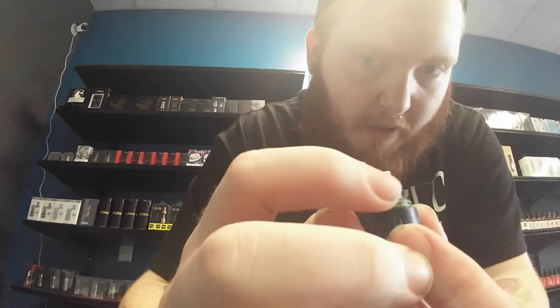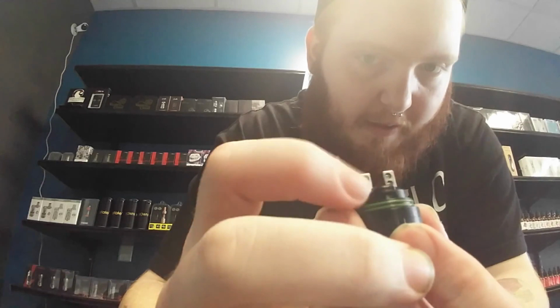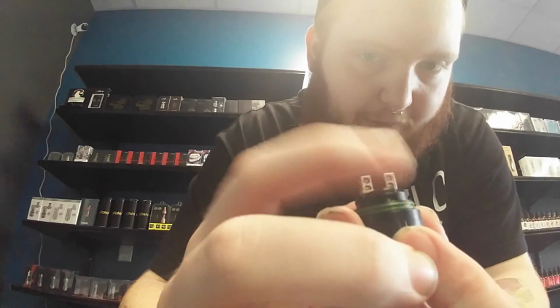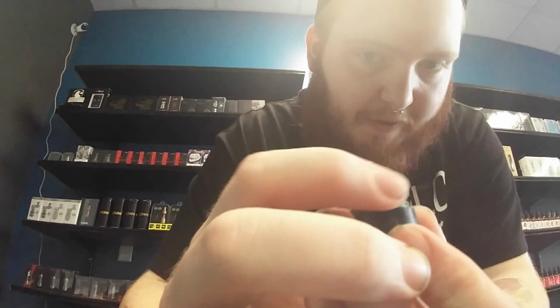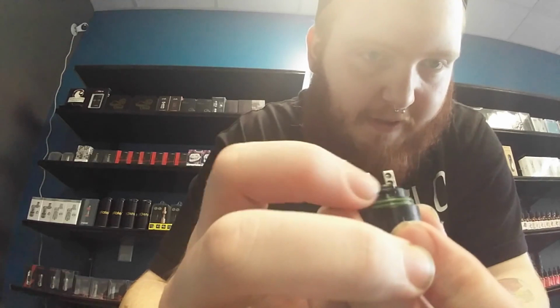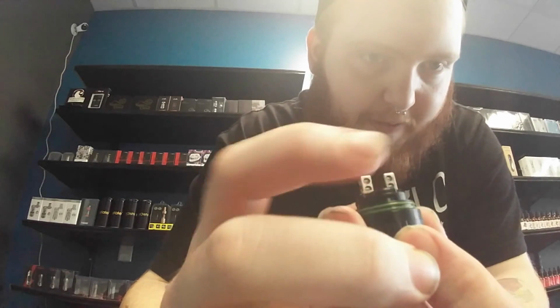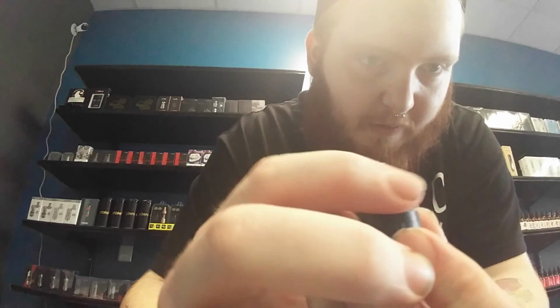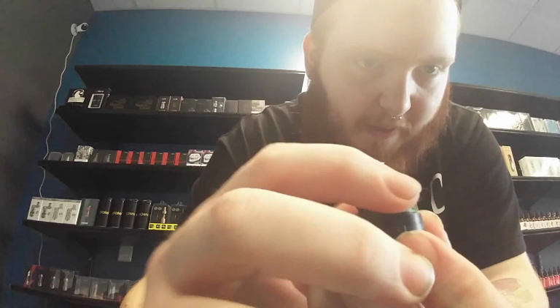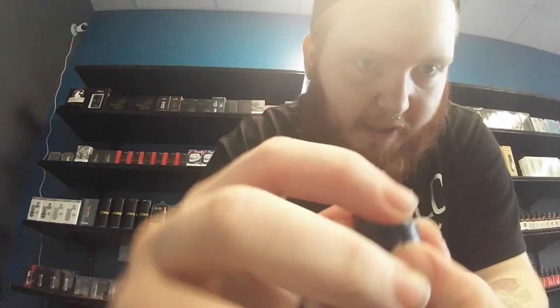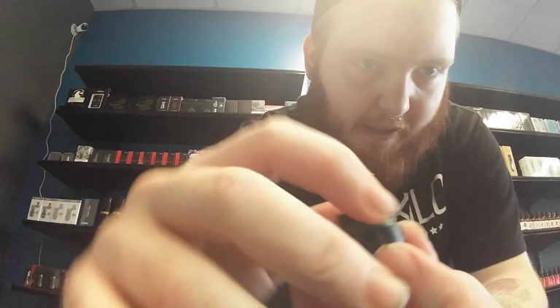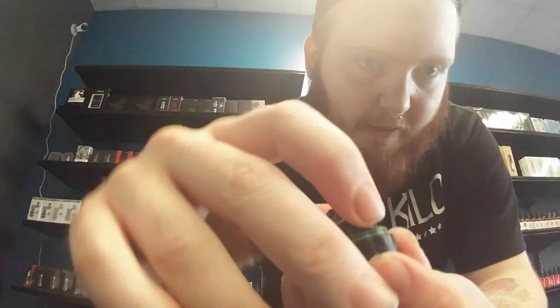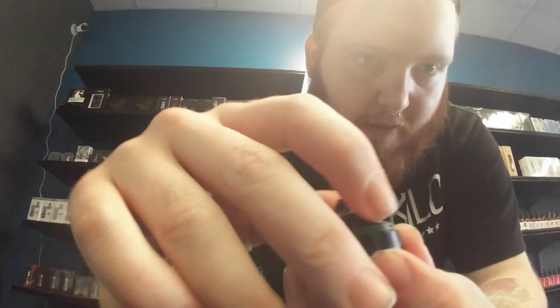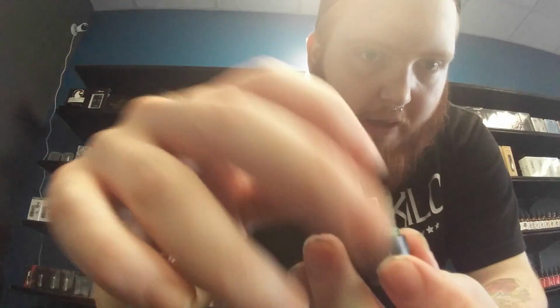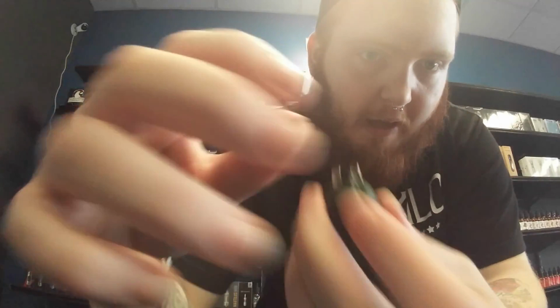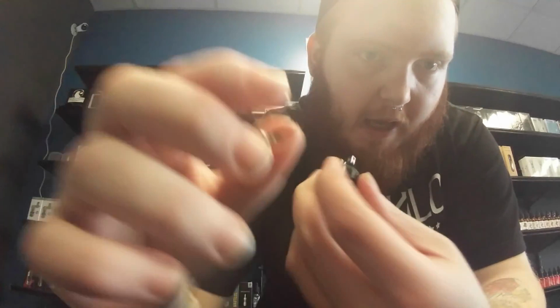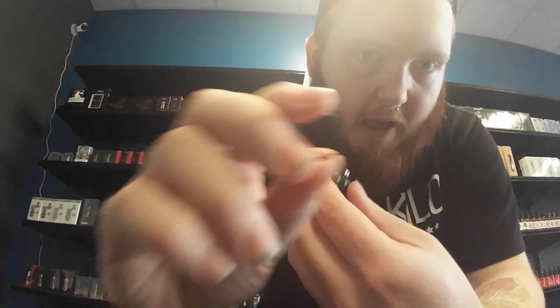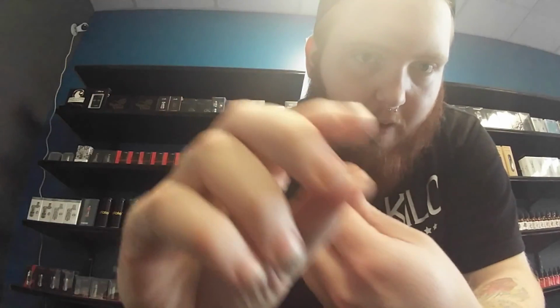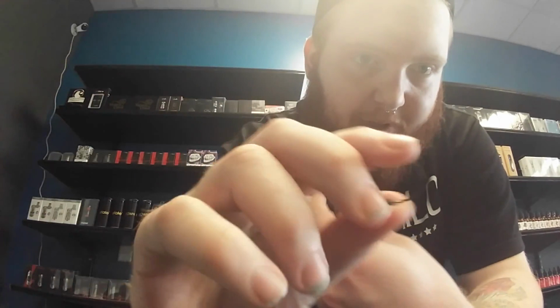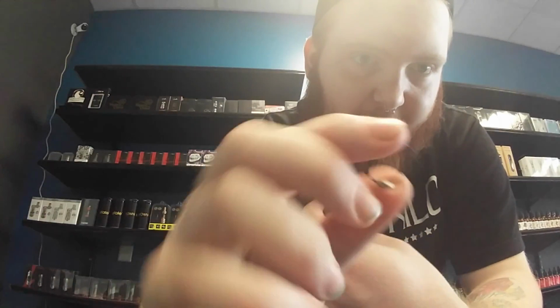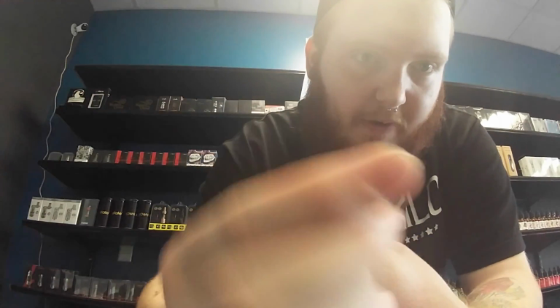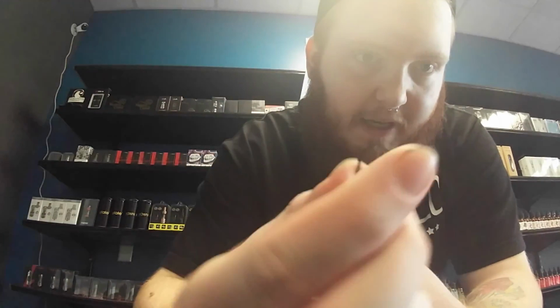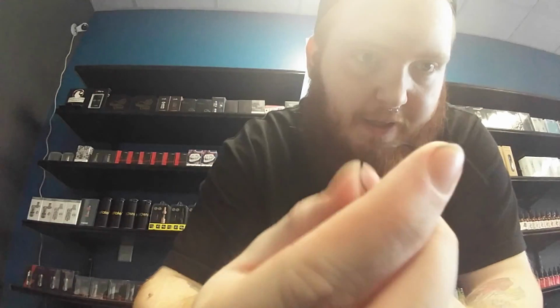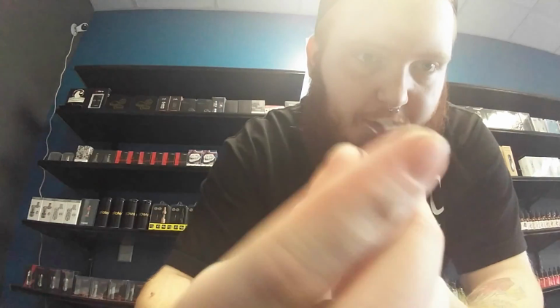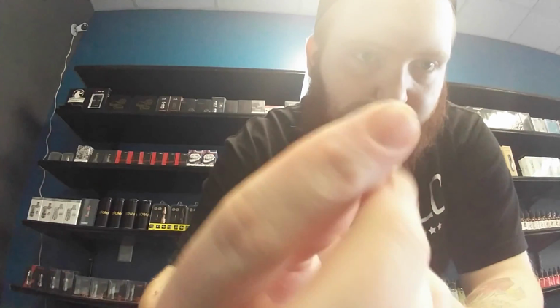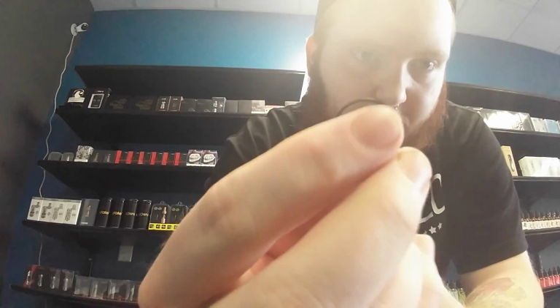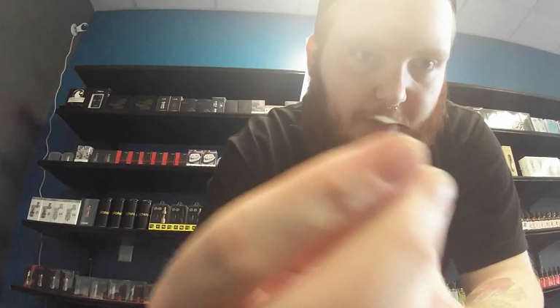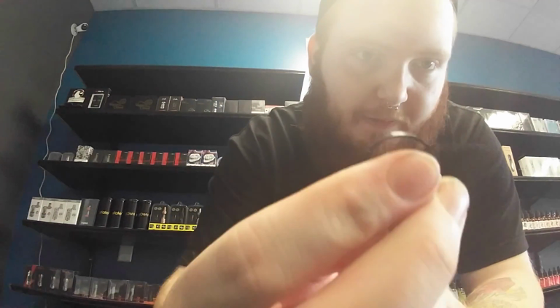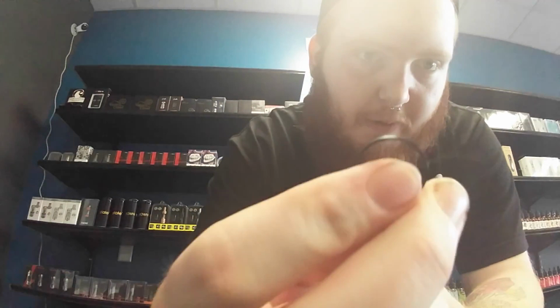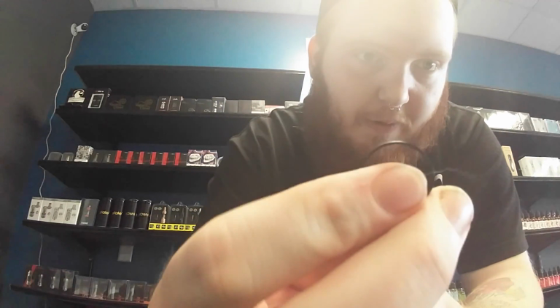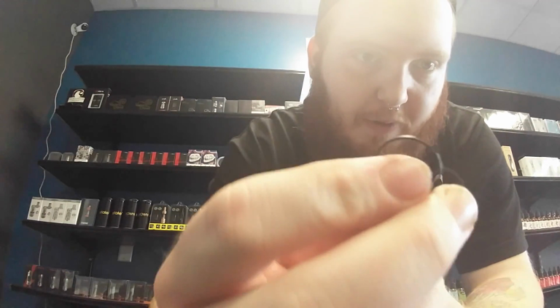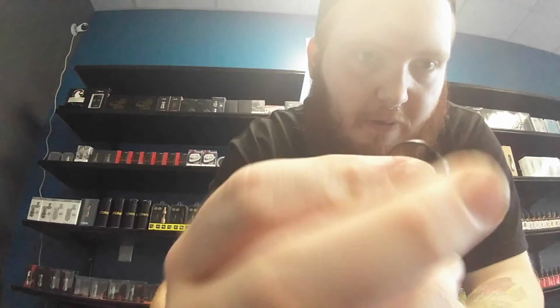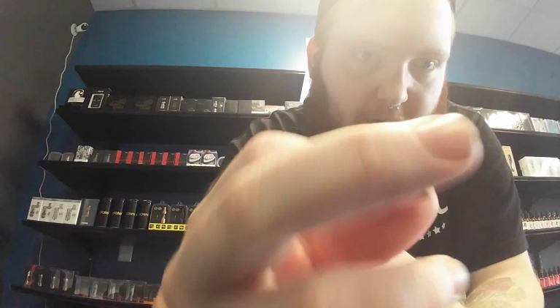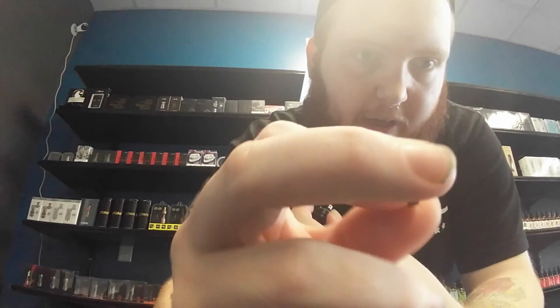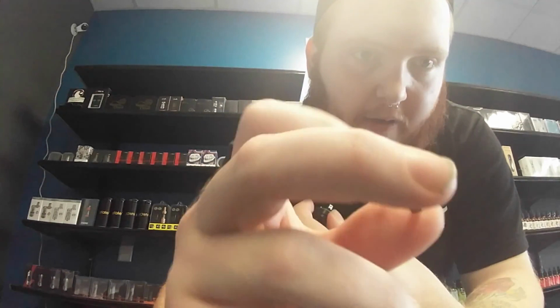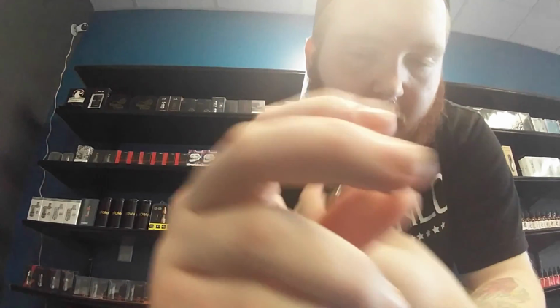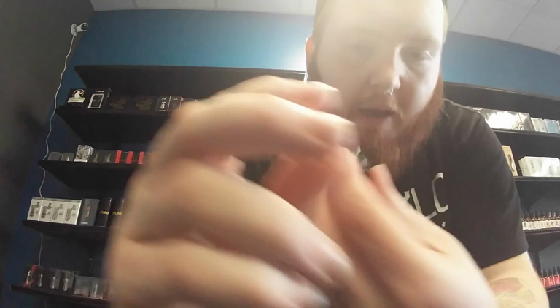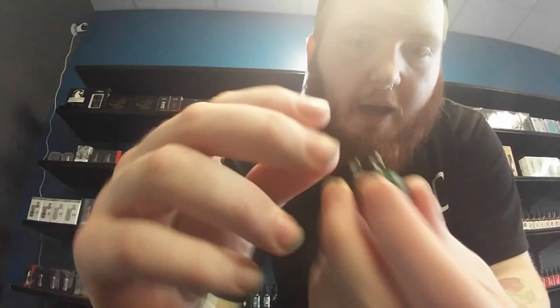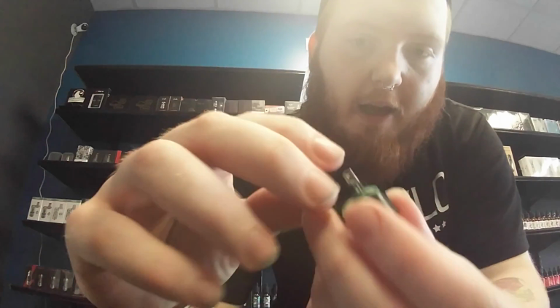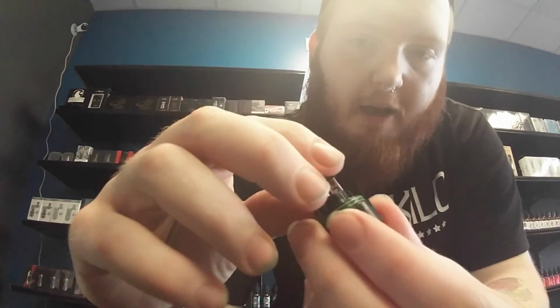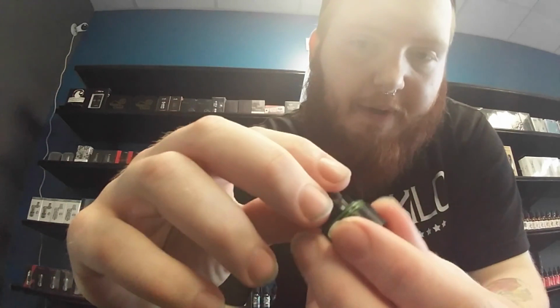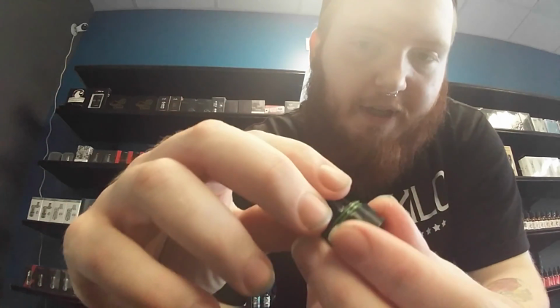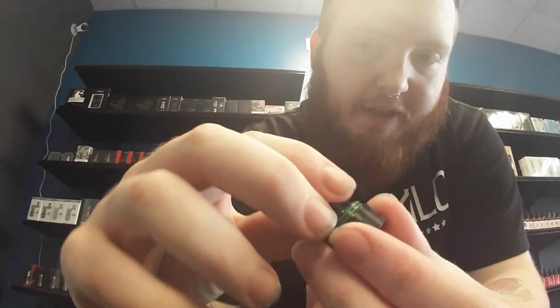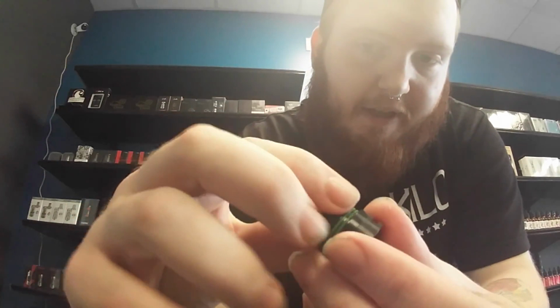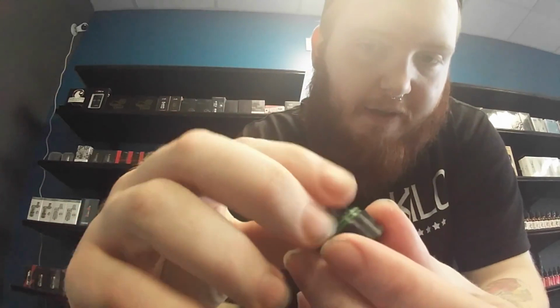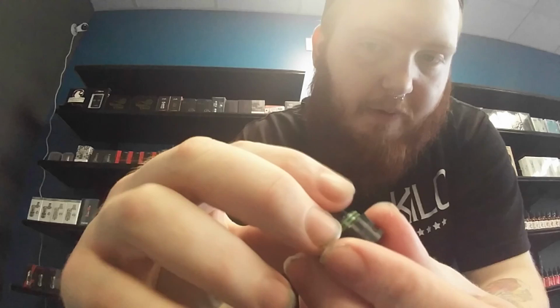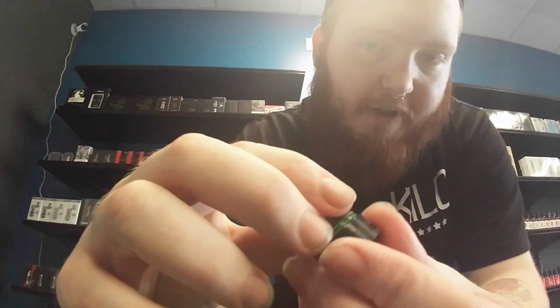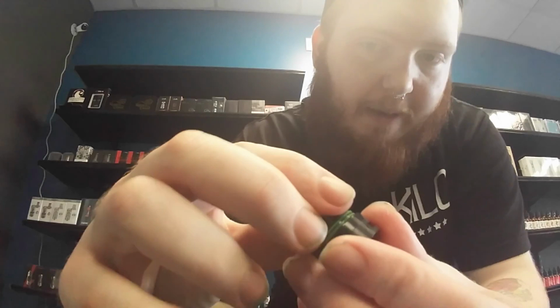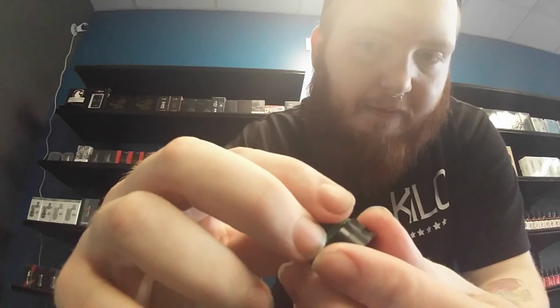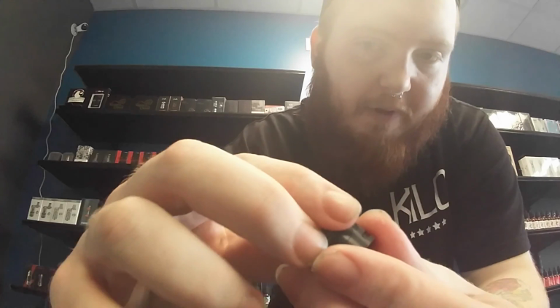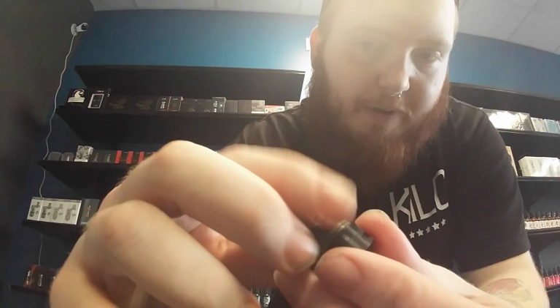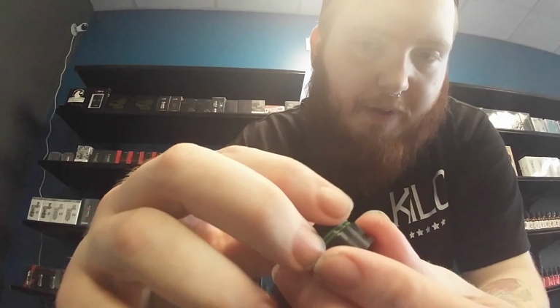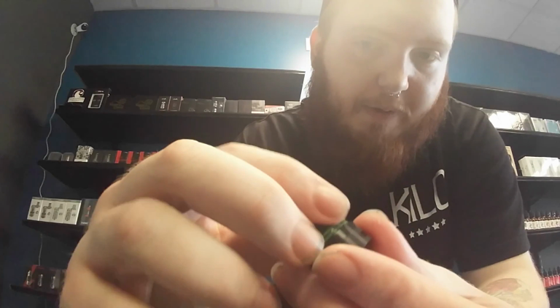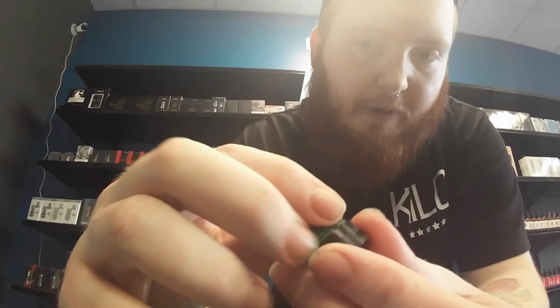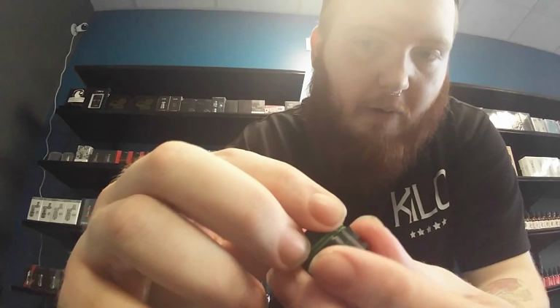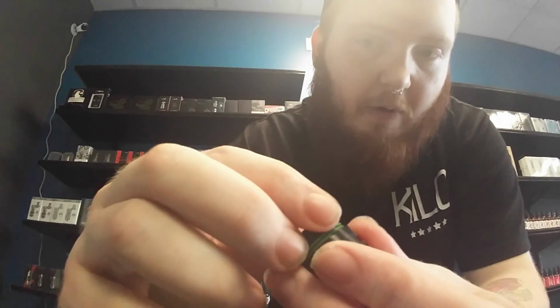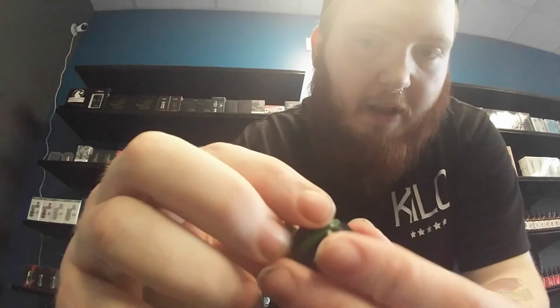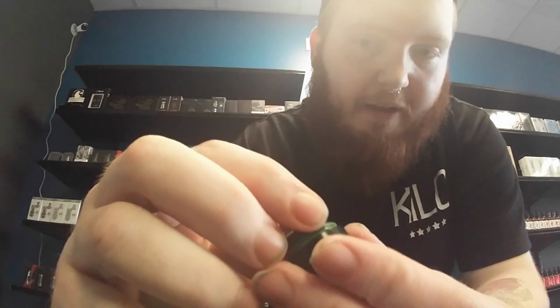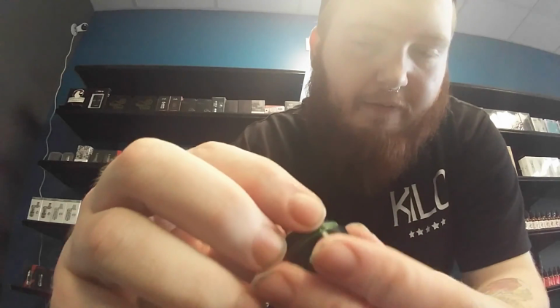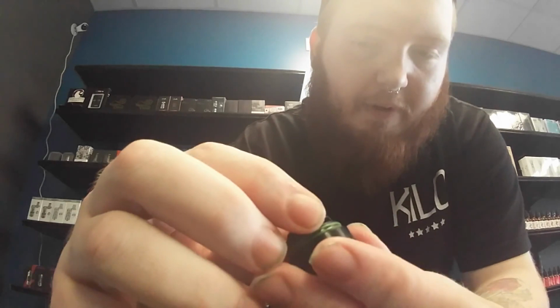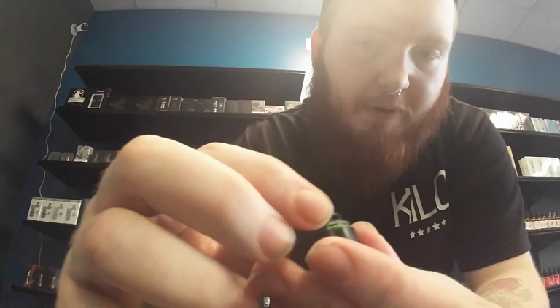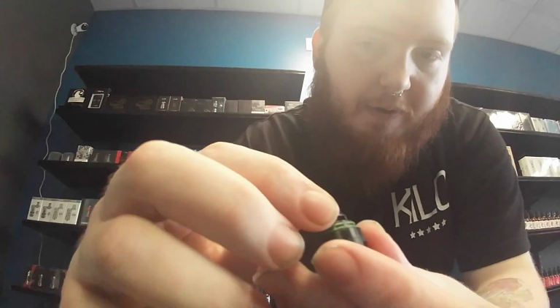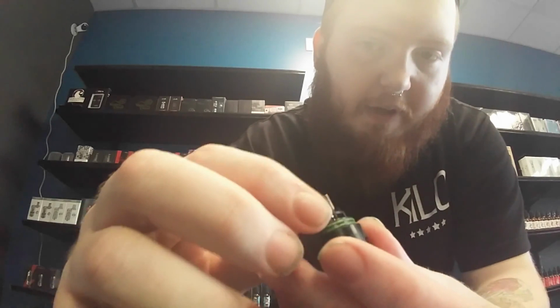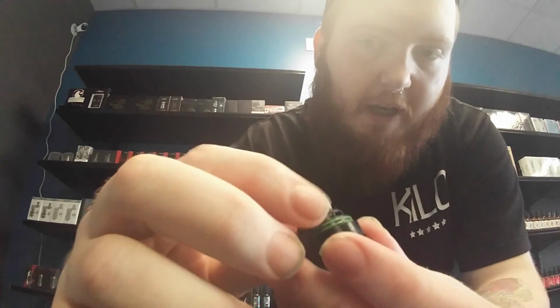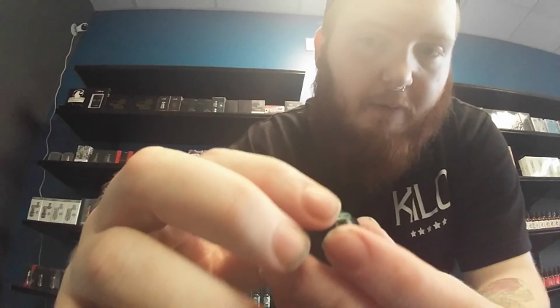This little ring here is known as your juice flow control ring. Adjusting this will stop the flow of juice or allow the flow of juice to go.